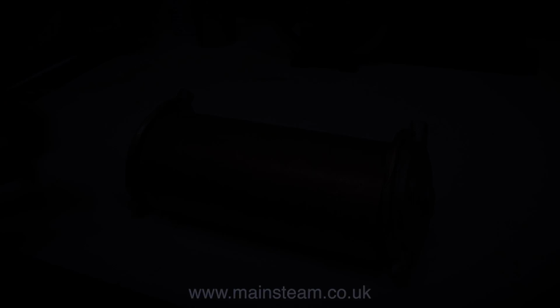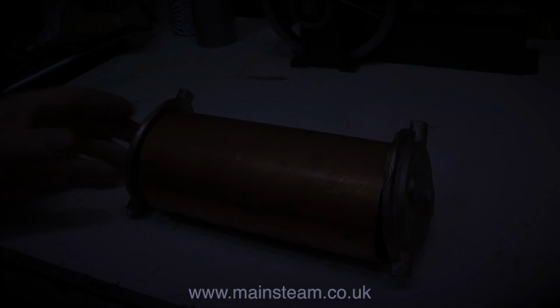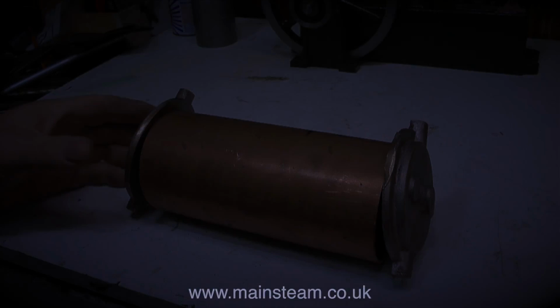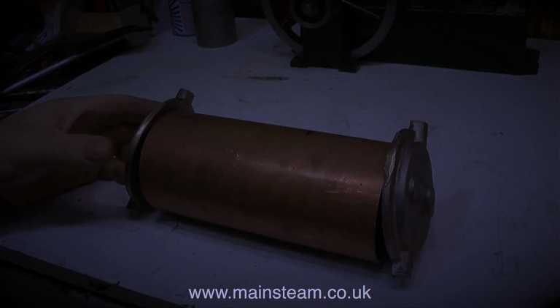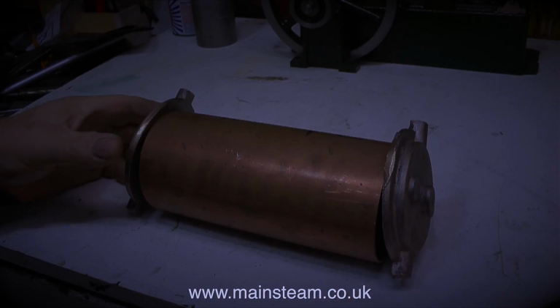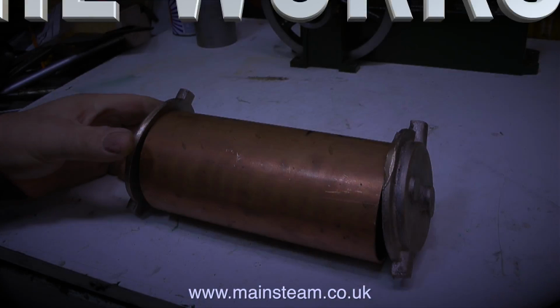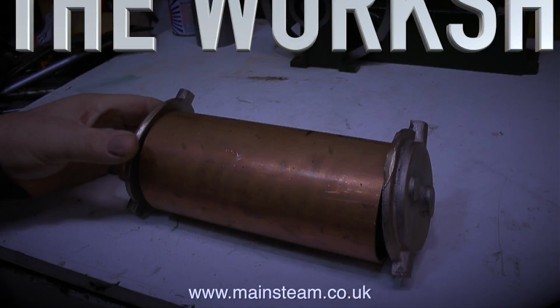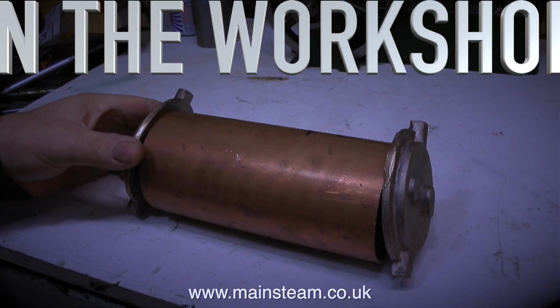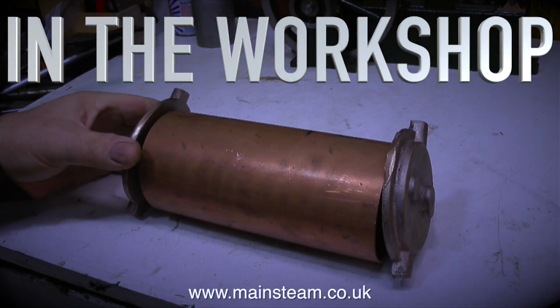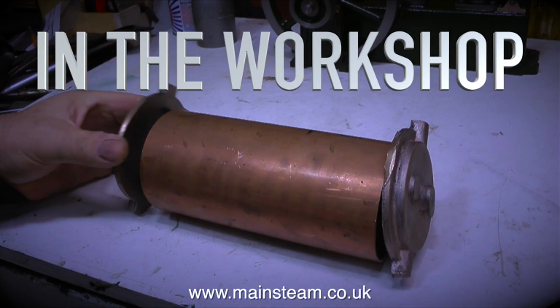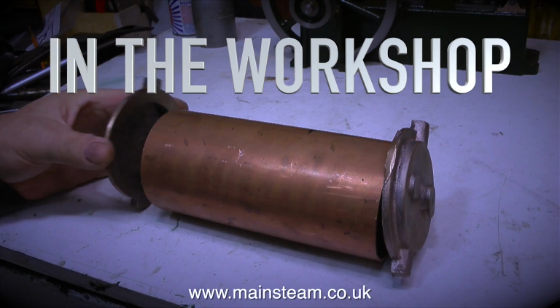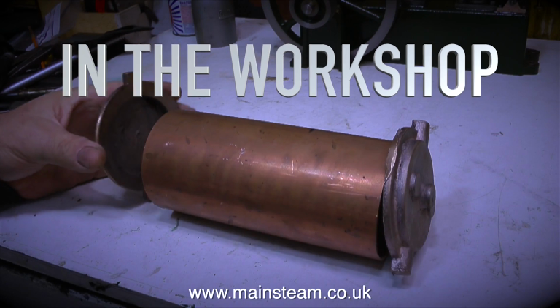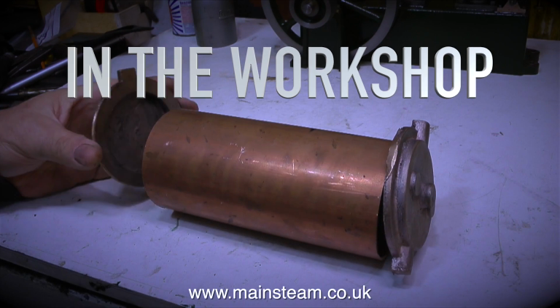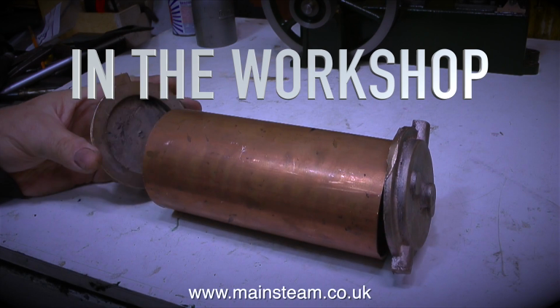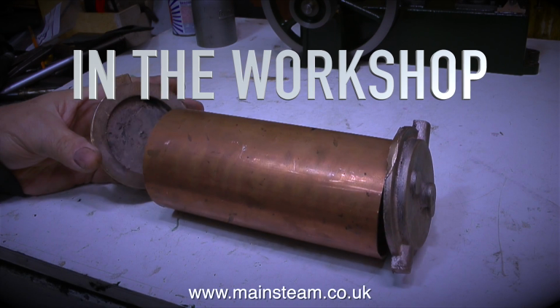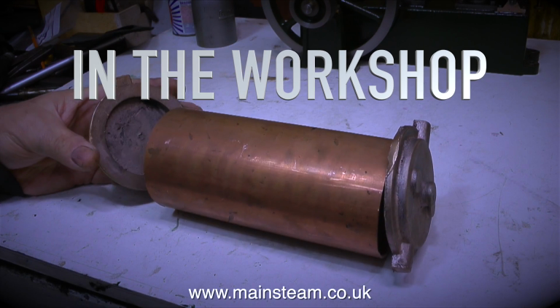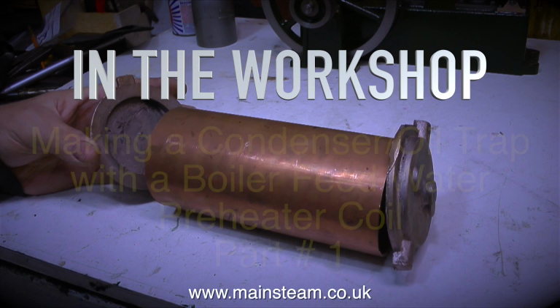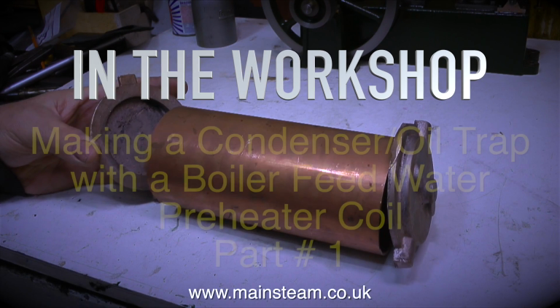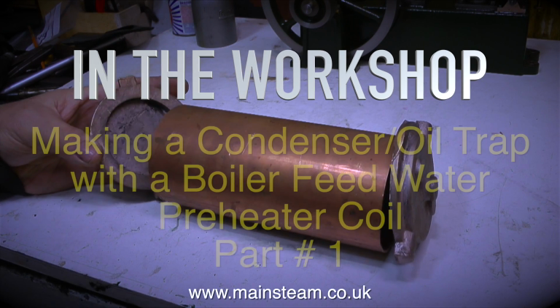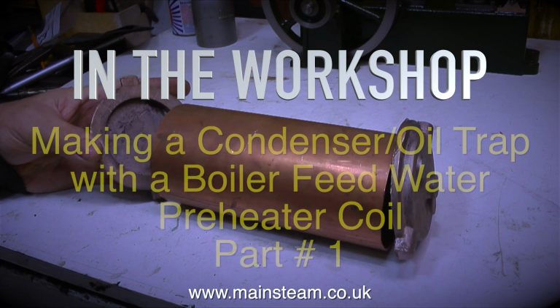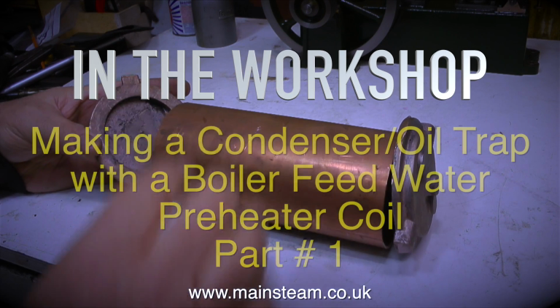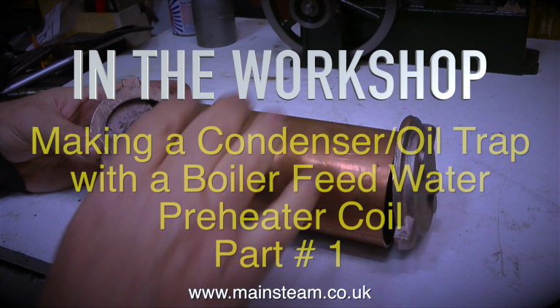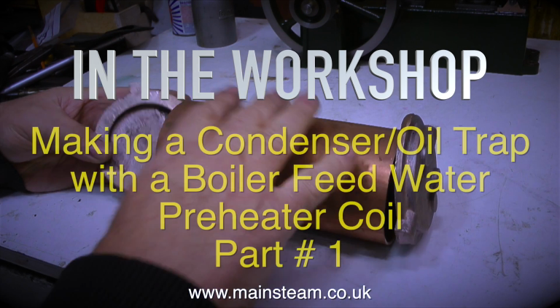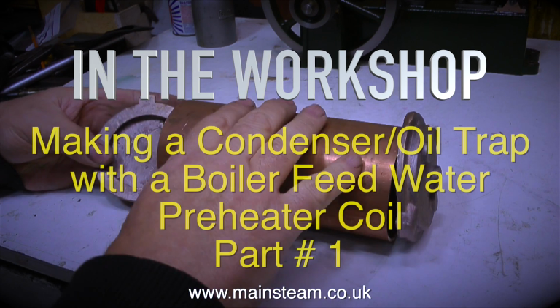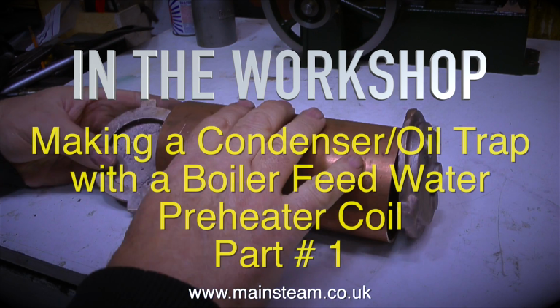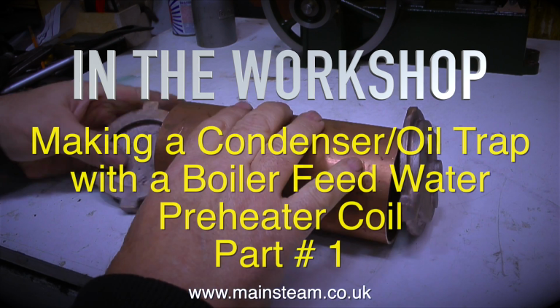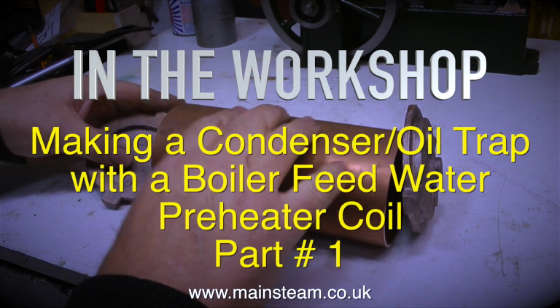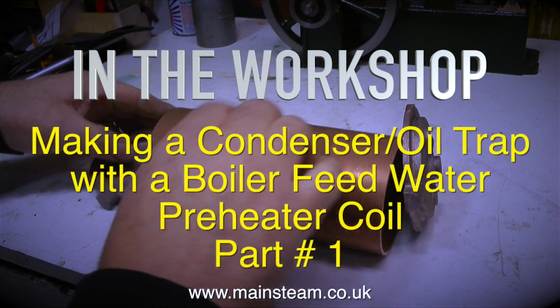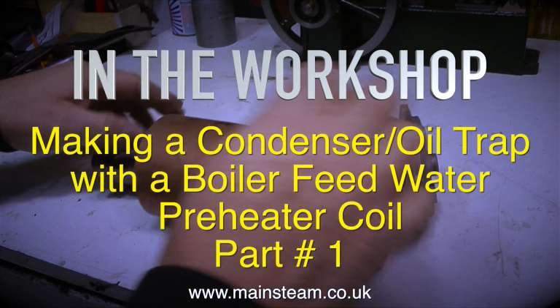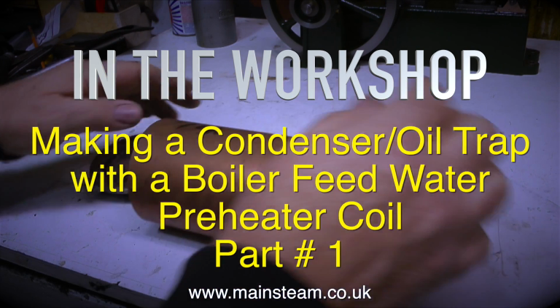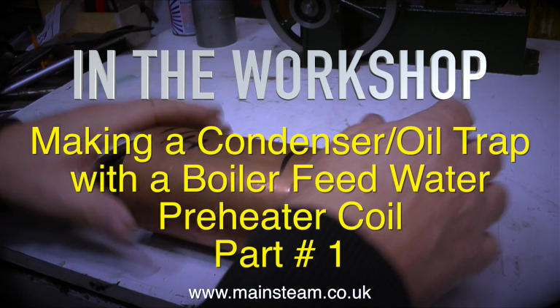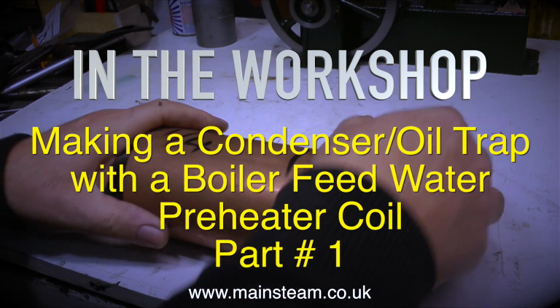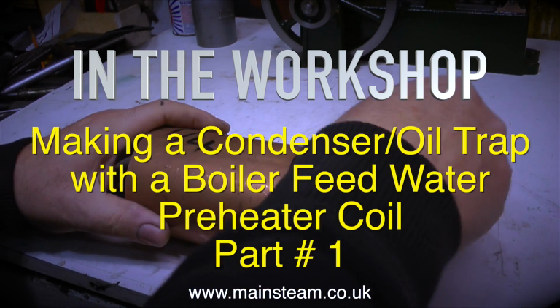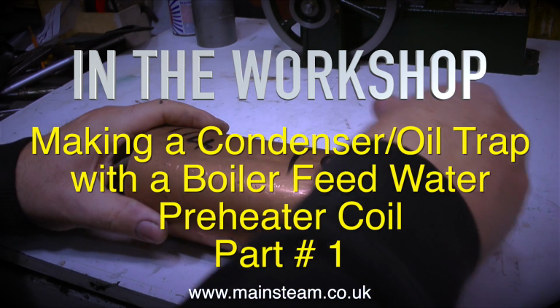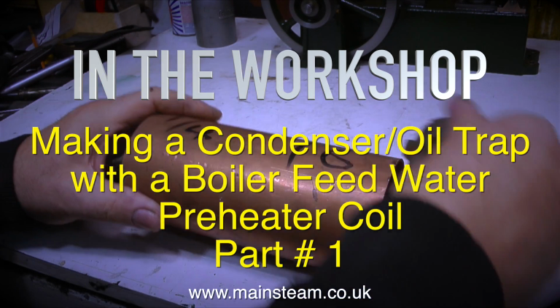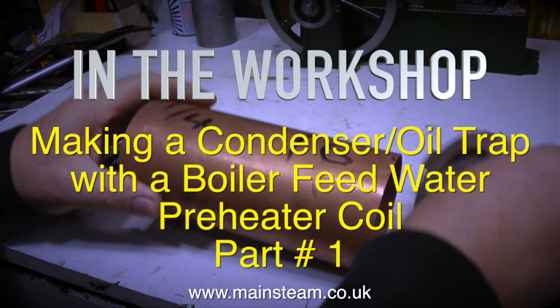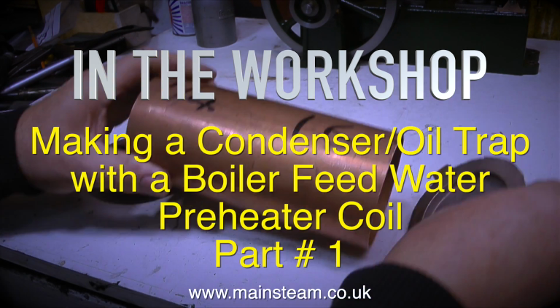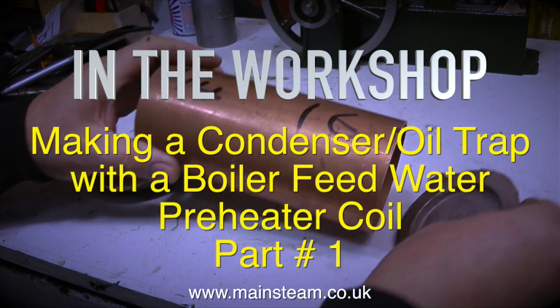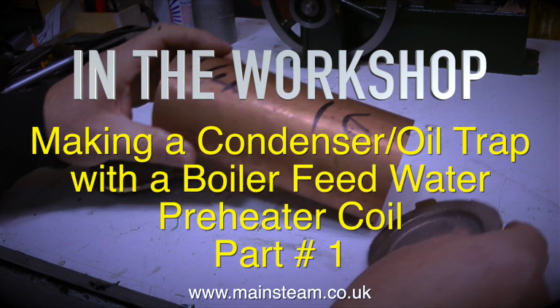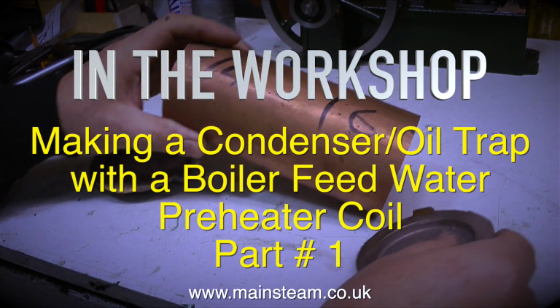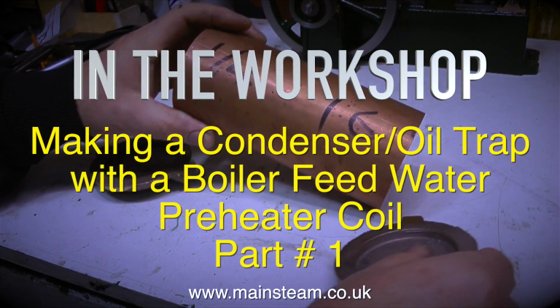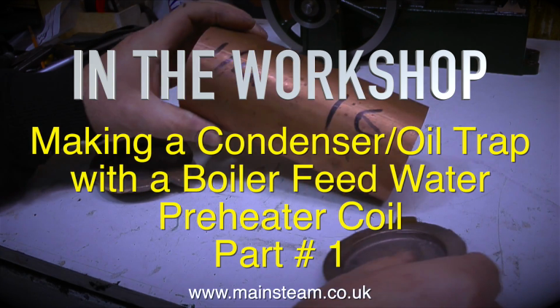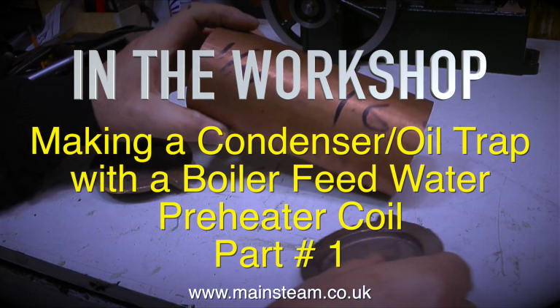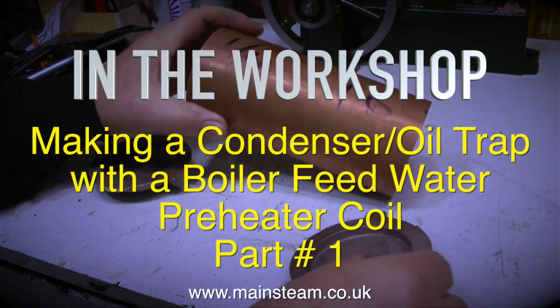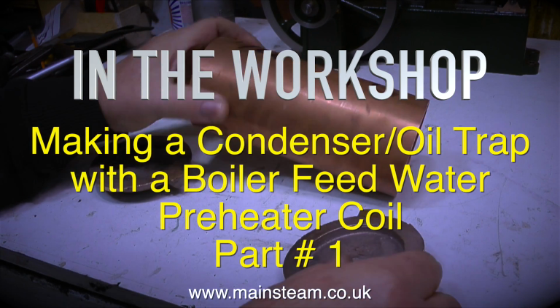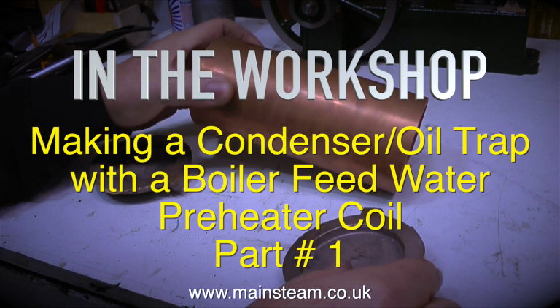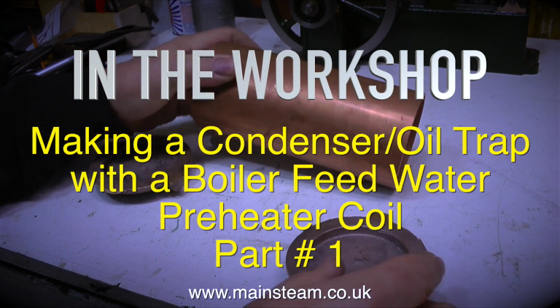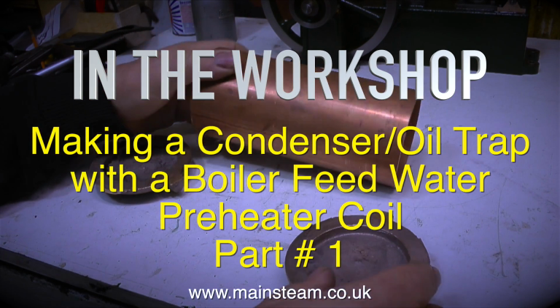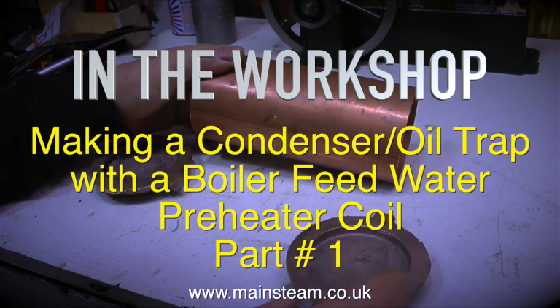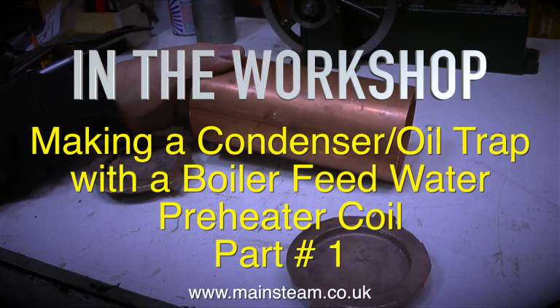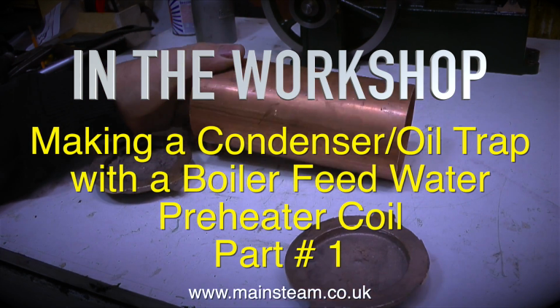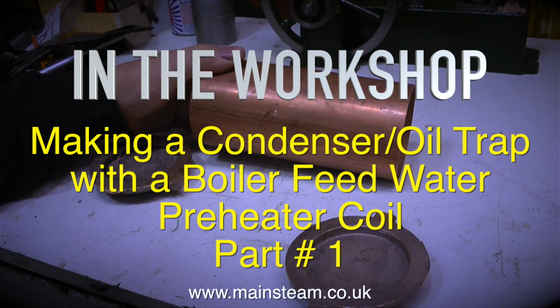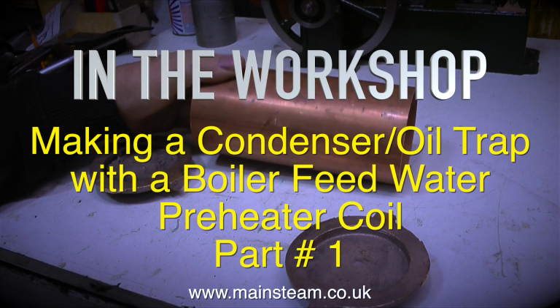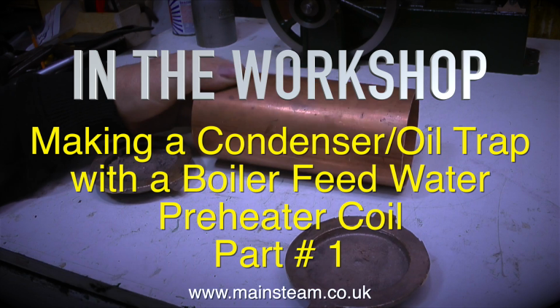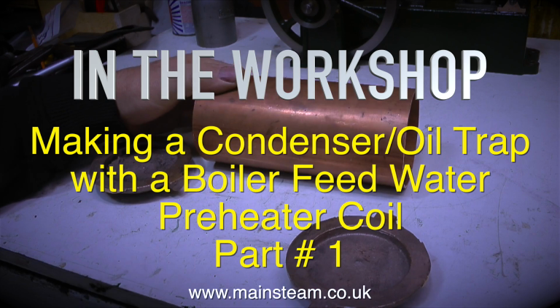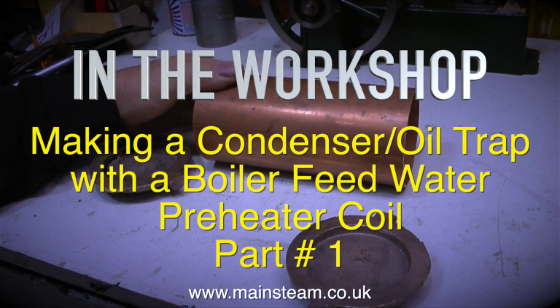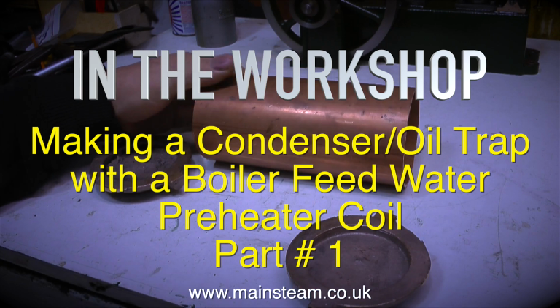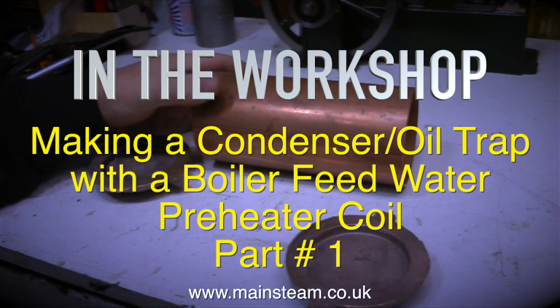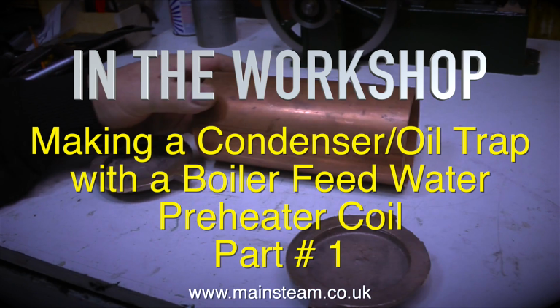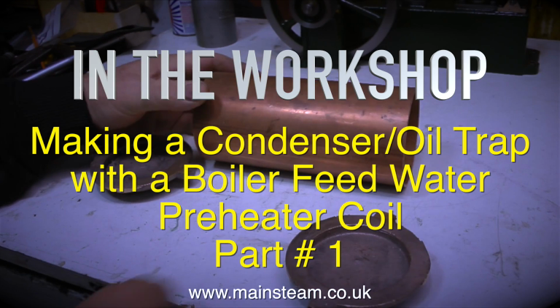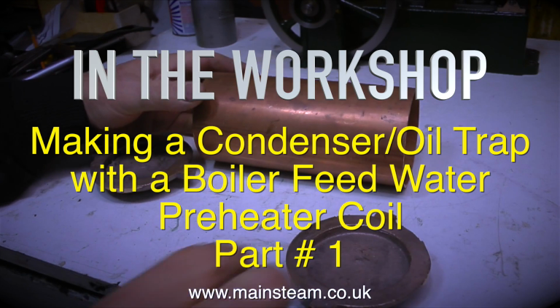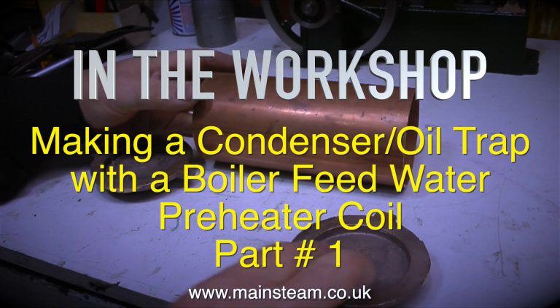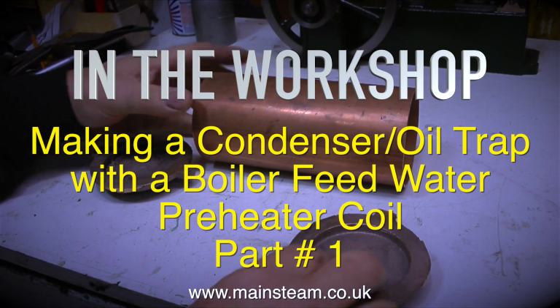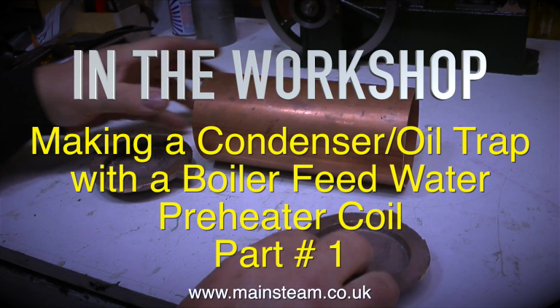In the workshop: Making a Condenser Oil Trap with a Boiler Feed Water Preheater Coil, Part 1.